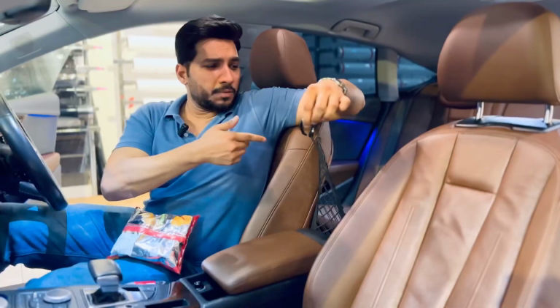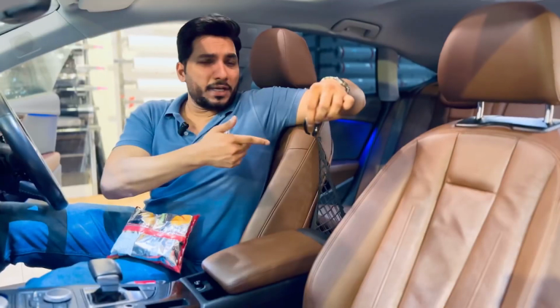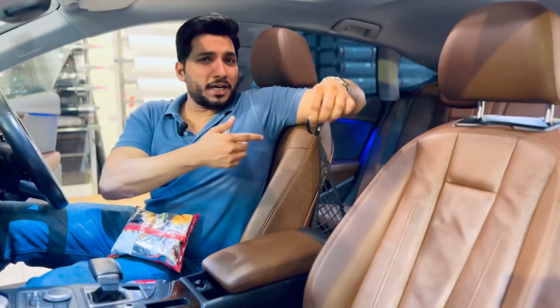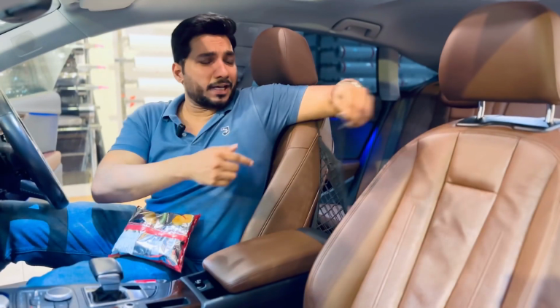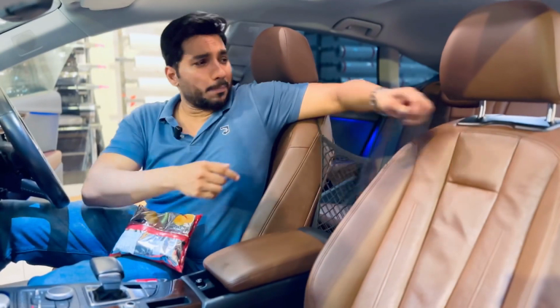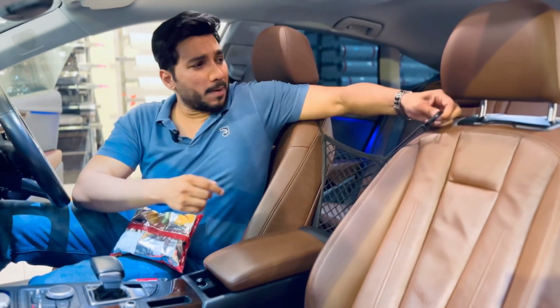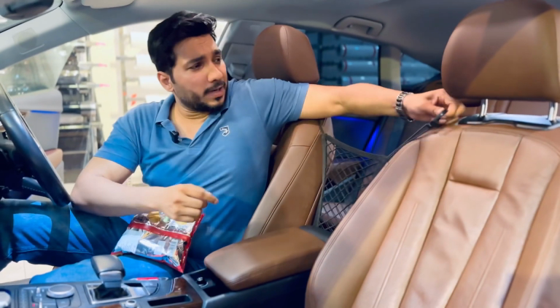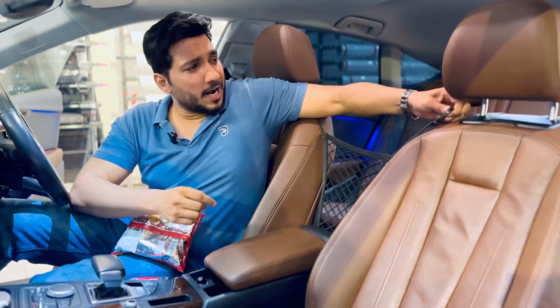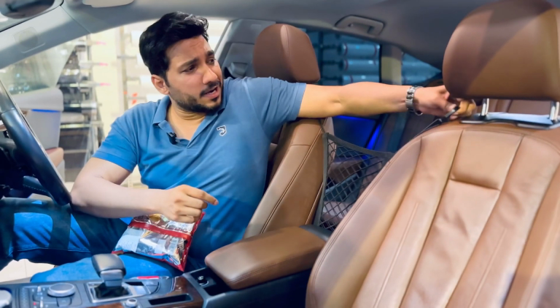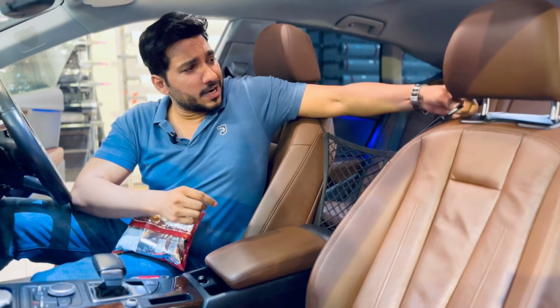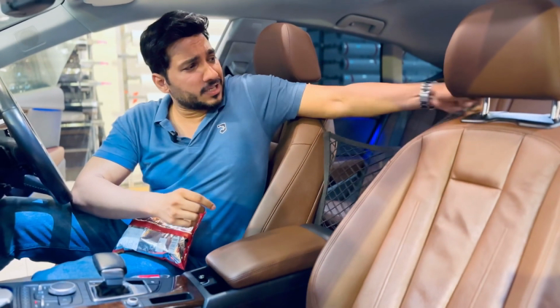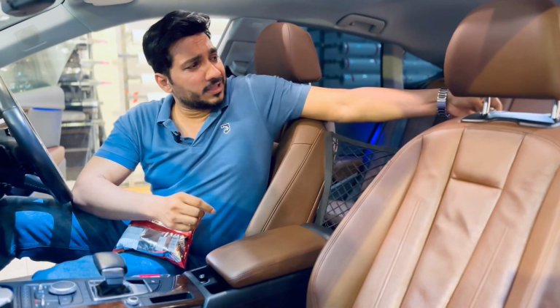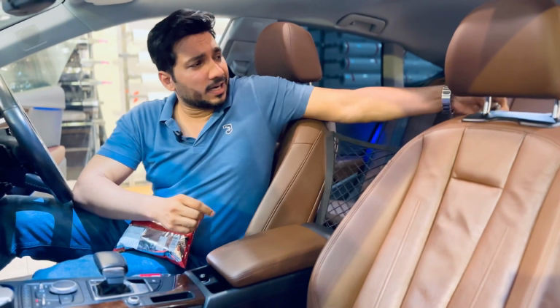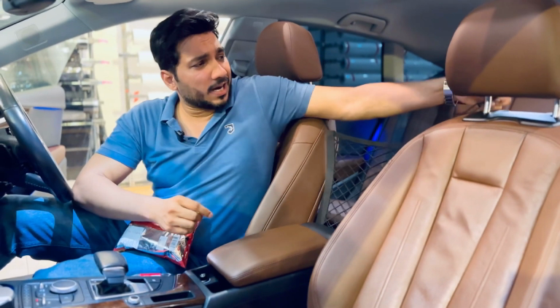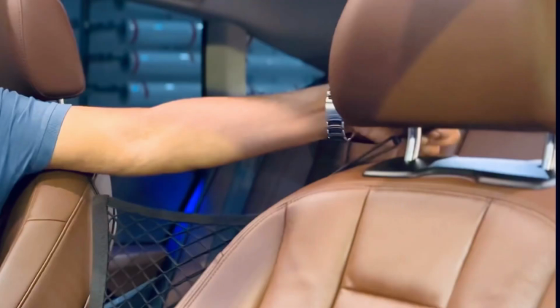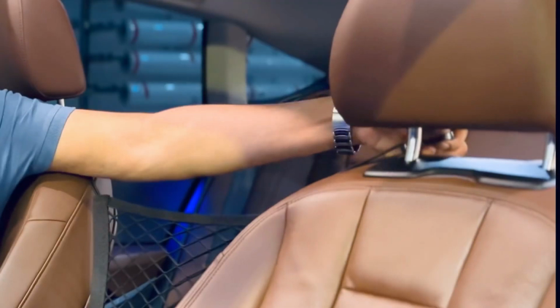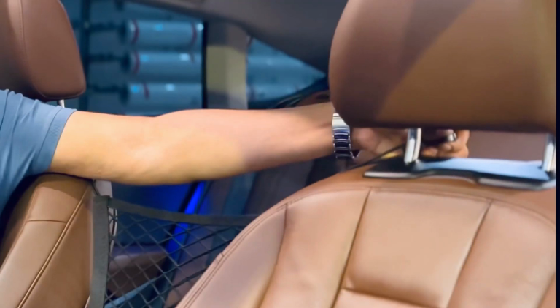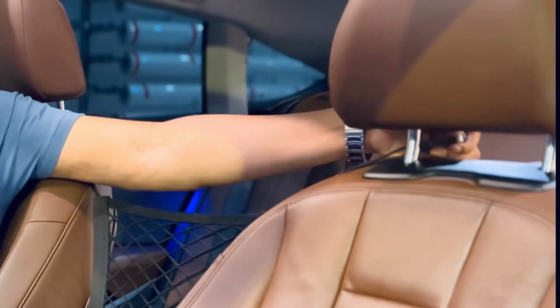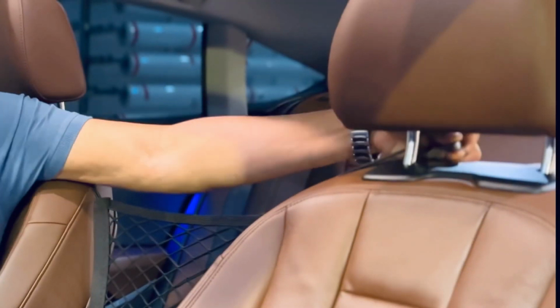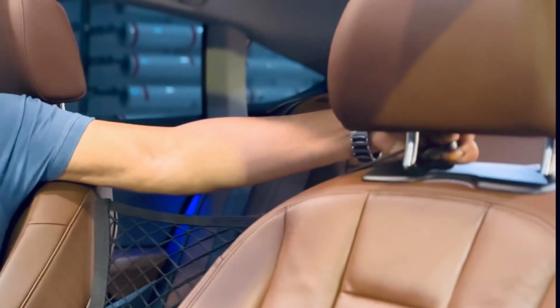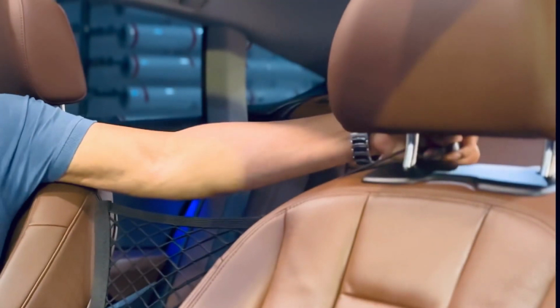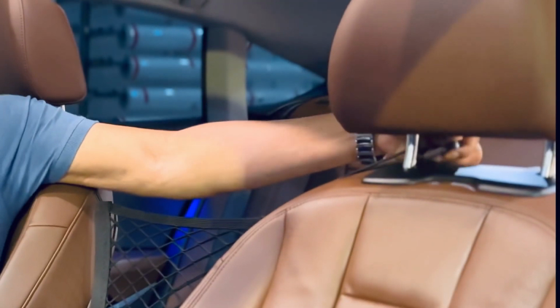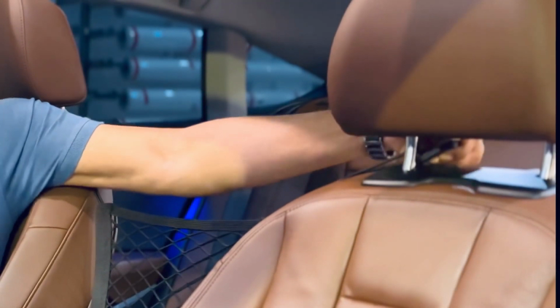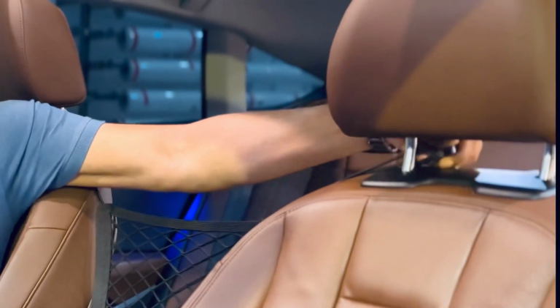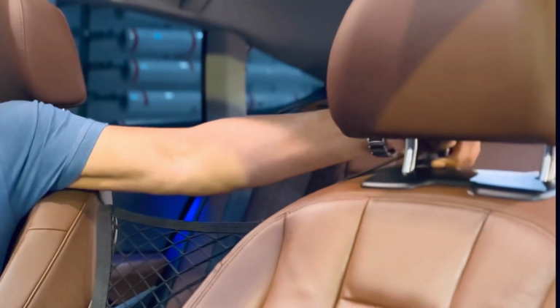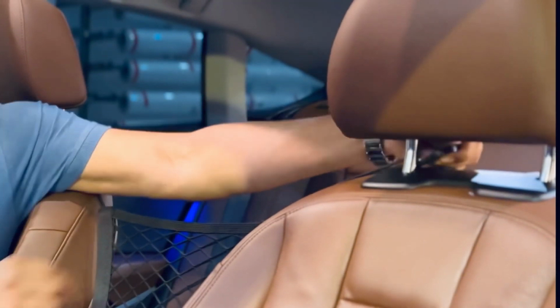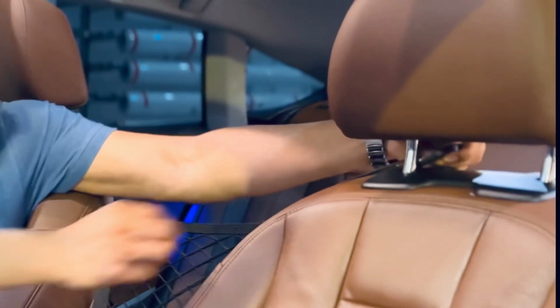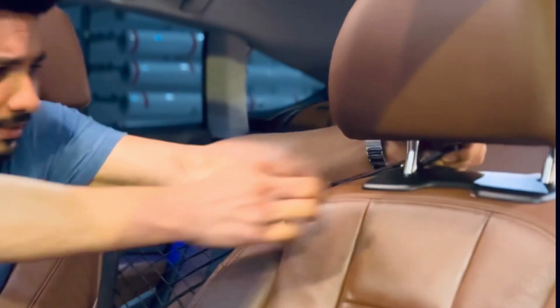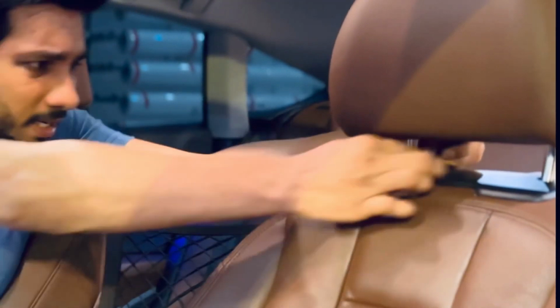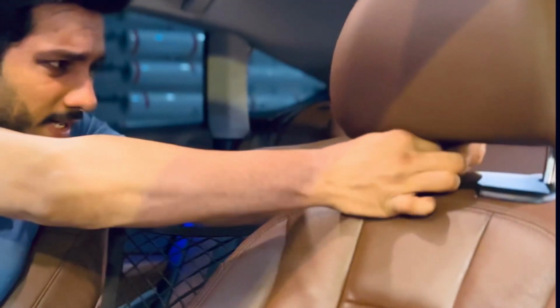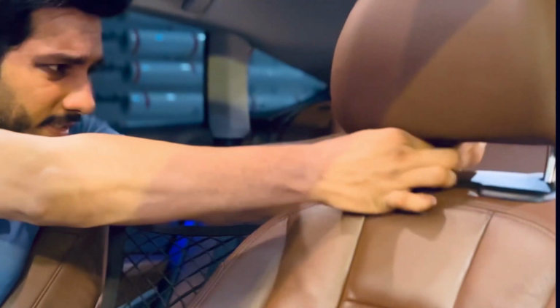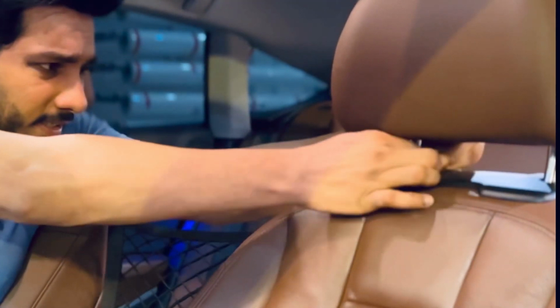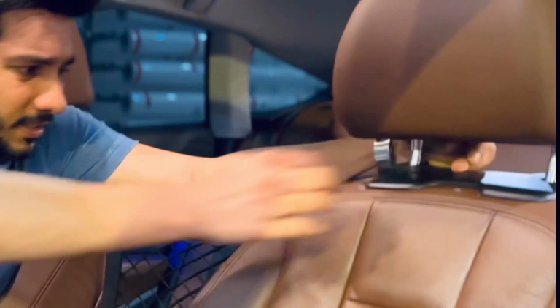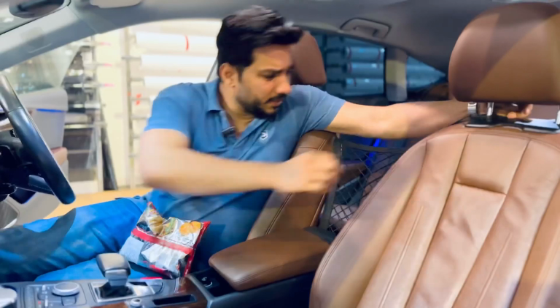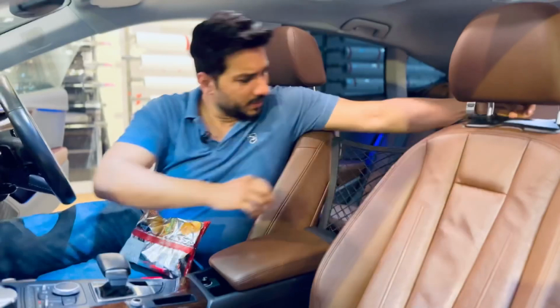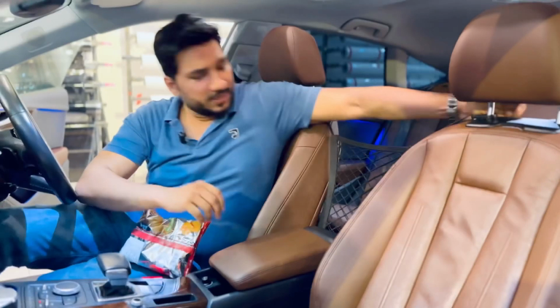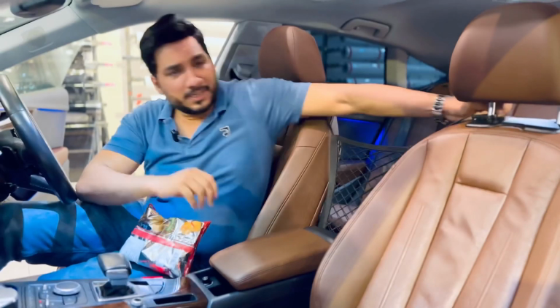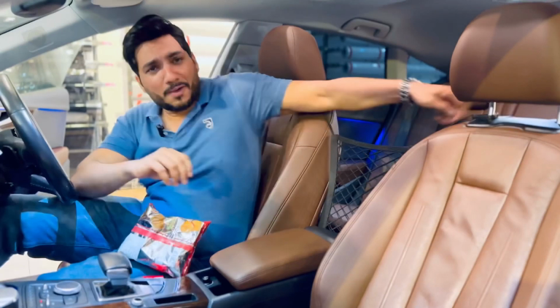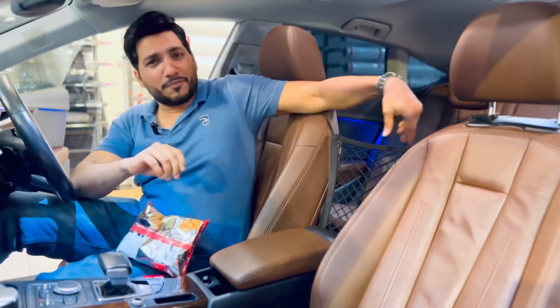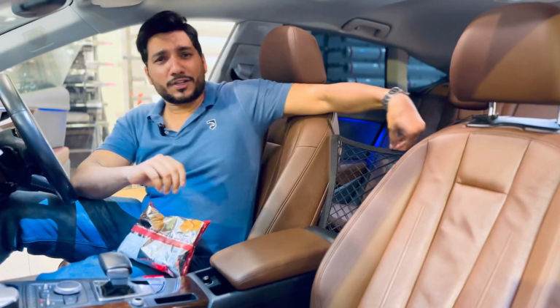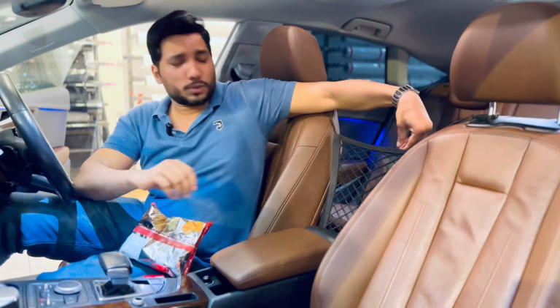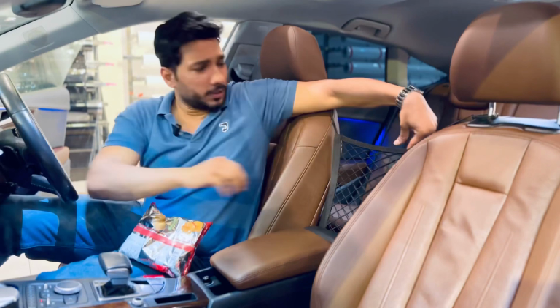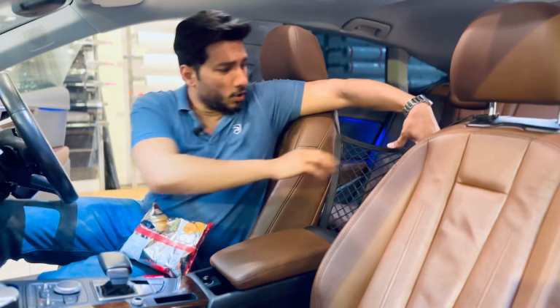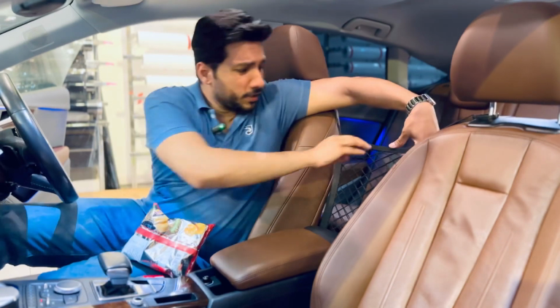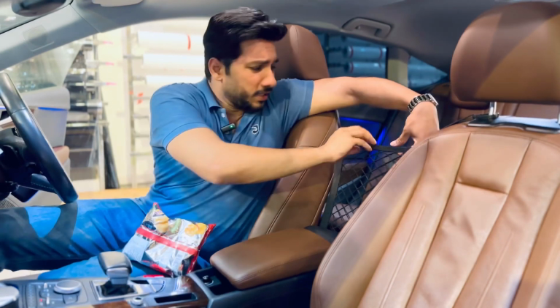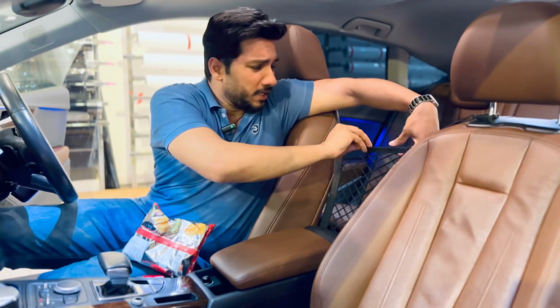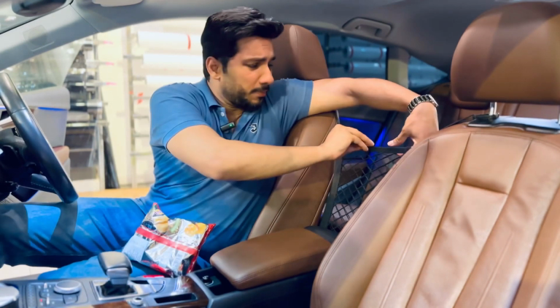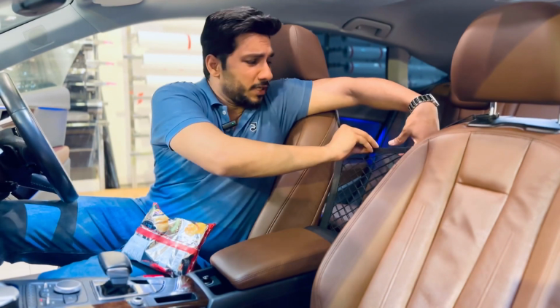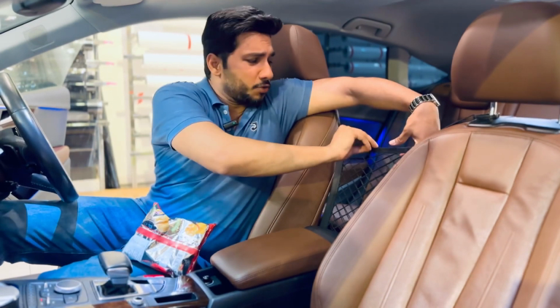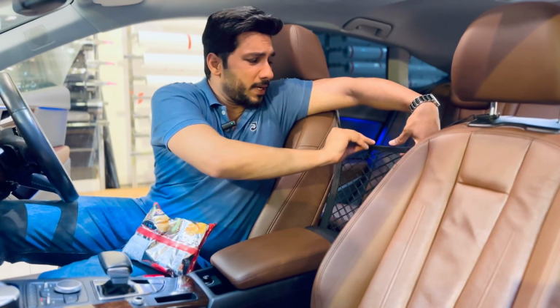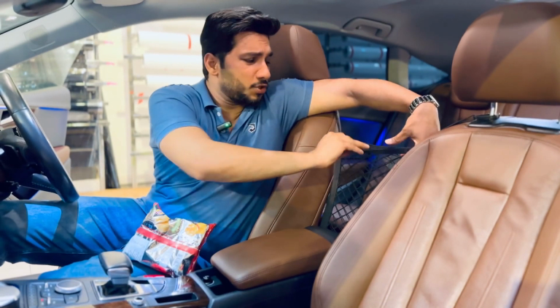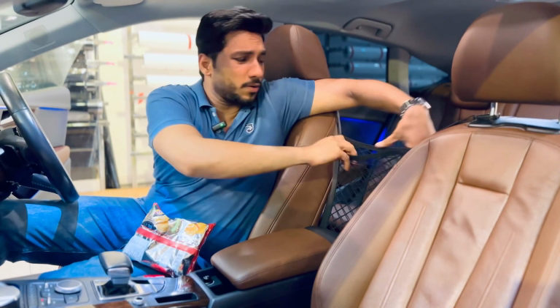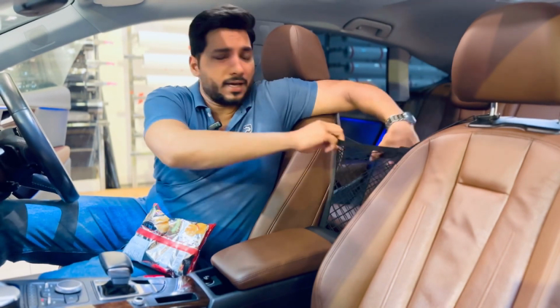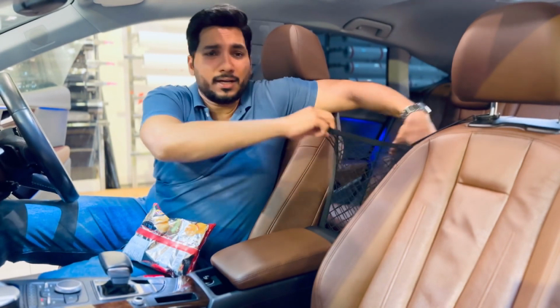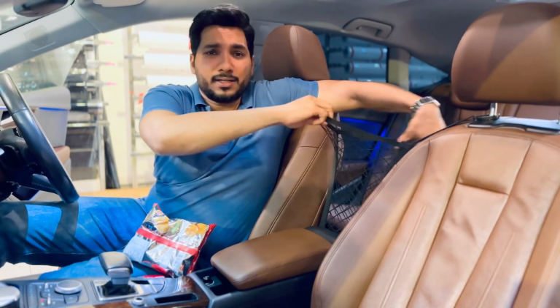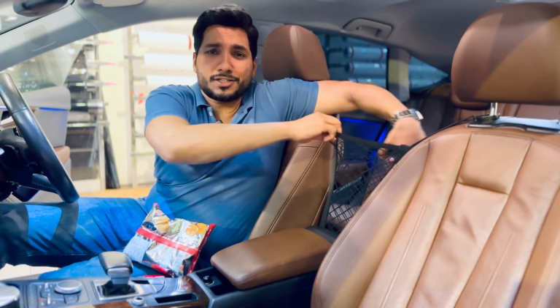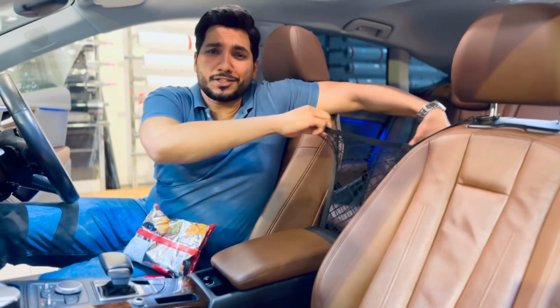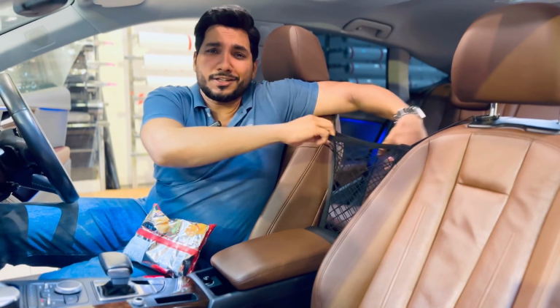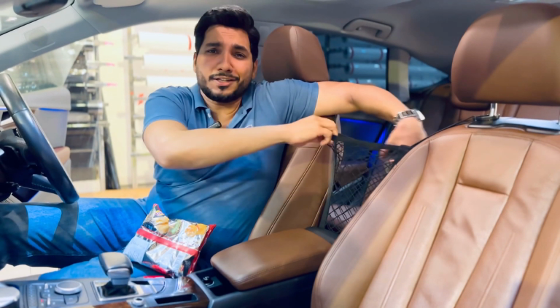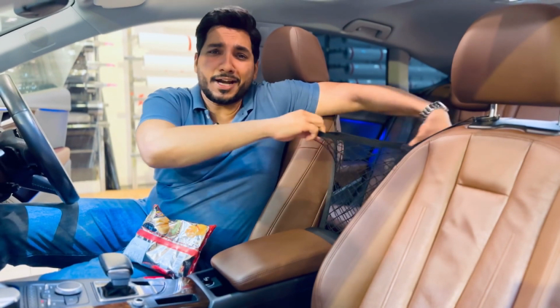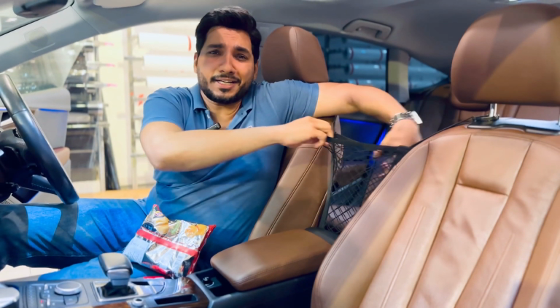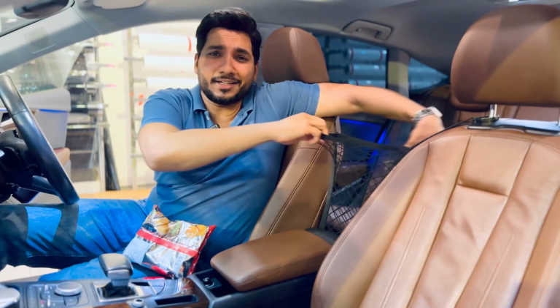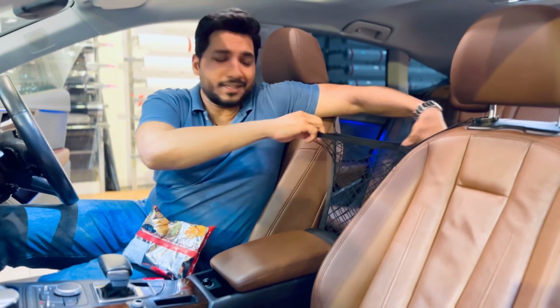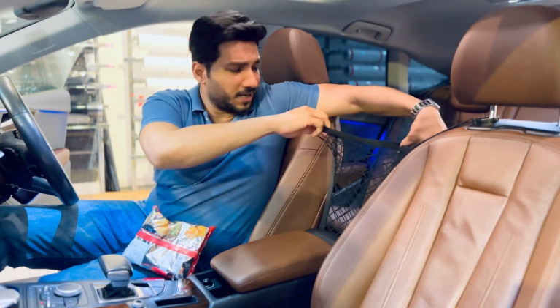Simply, you have to put a clip inside your headrest. With this clip, it will be fixed here. And now, this space is put in the net.